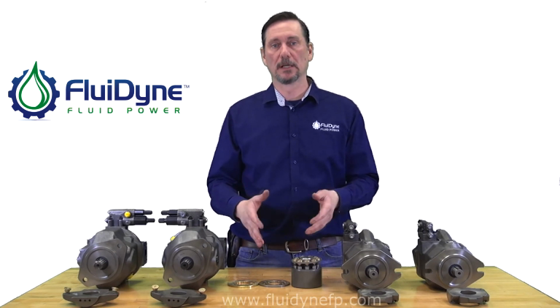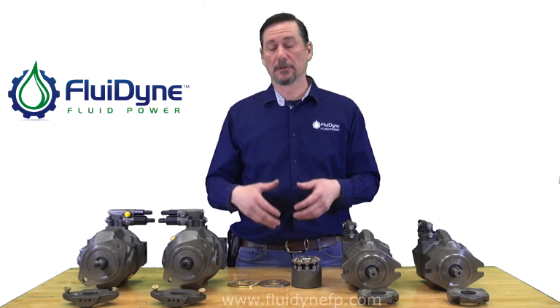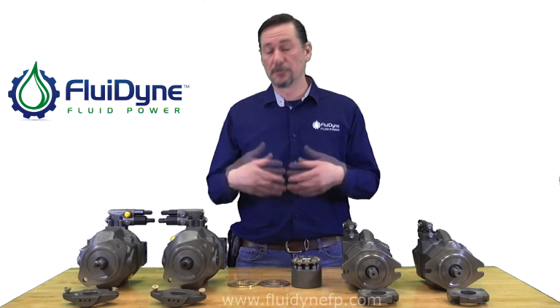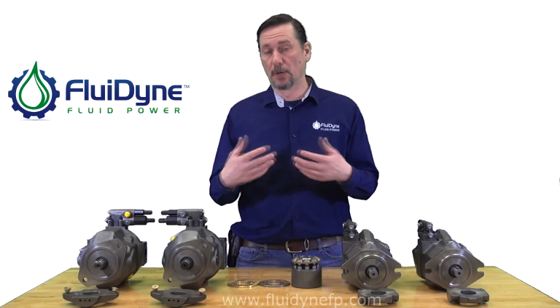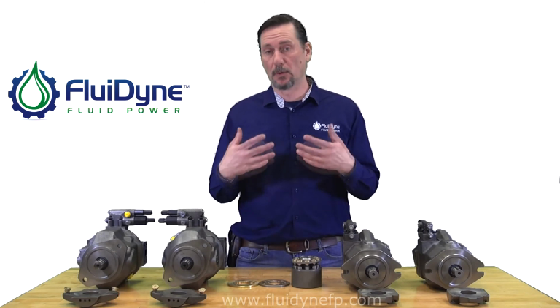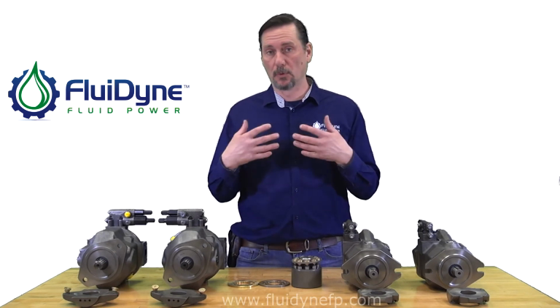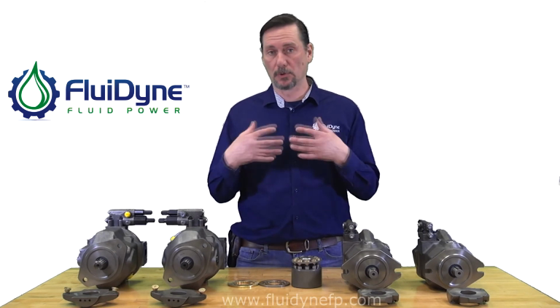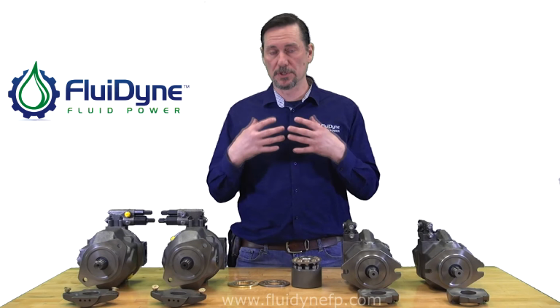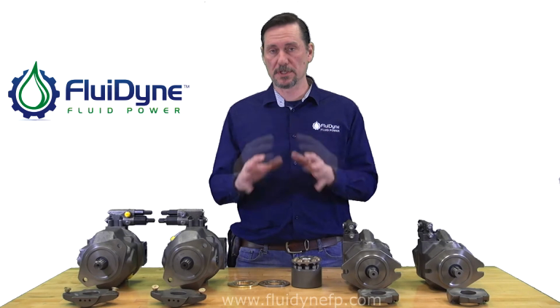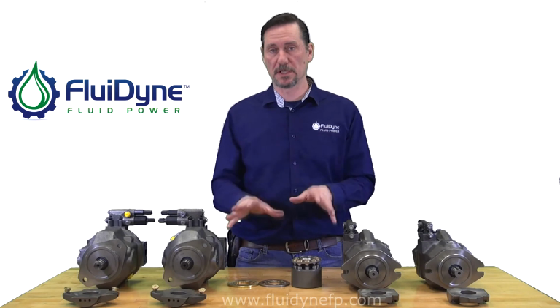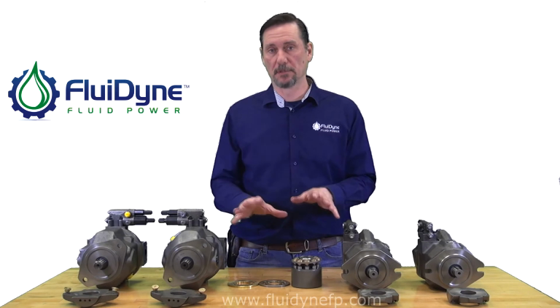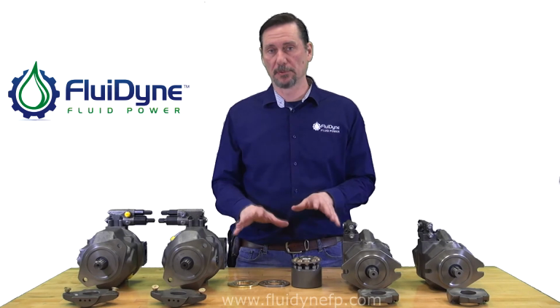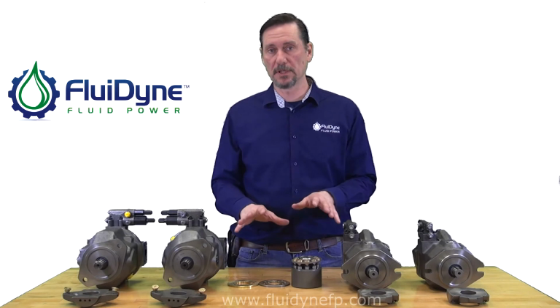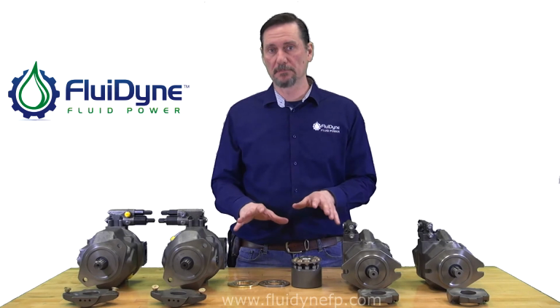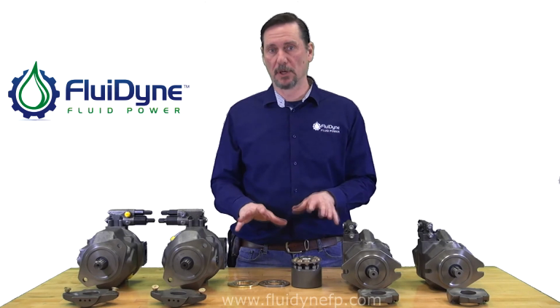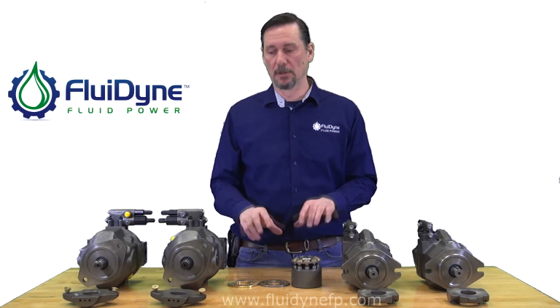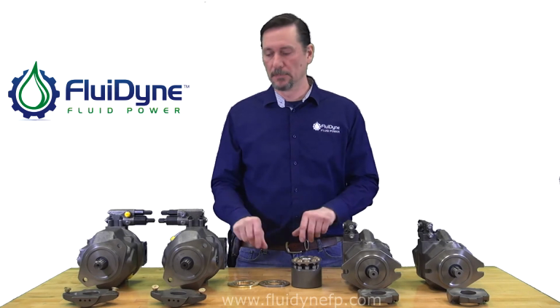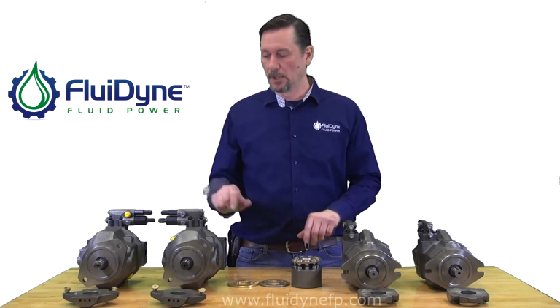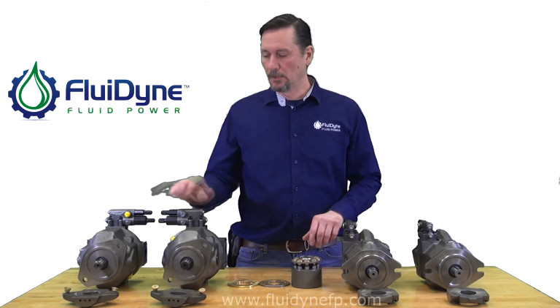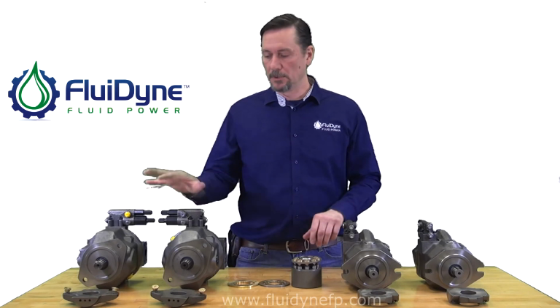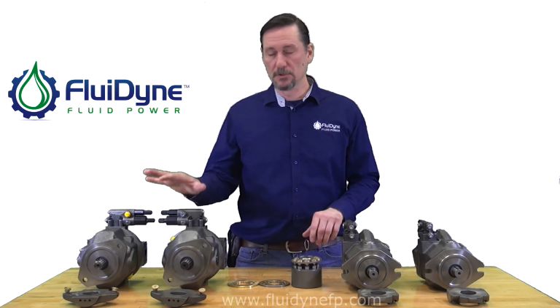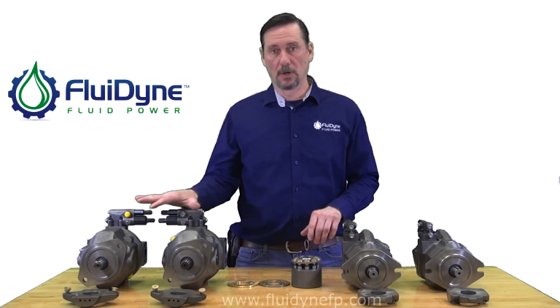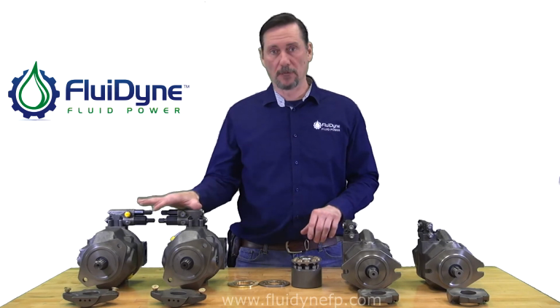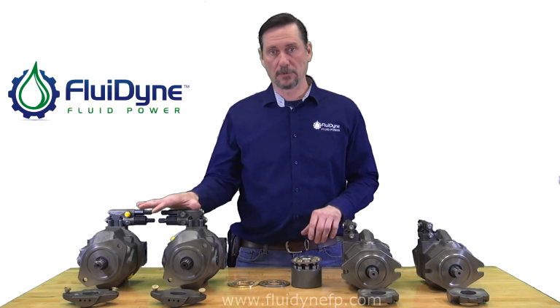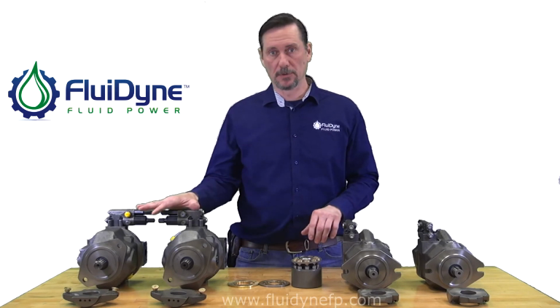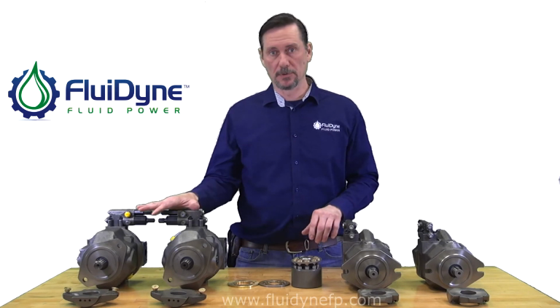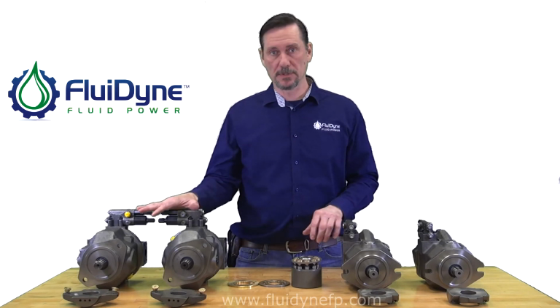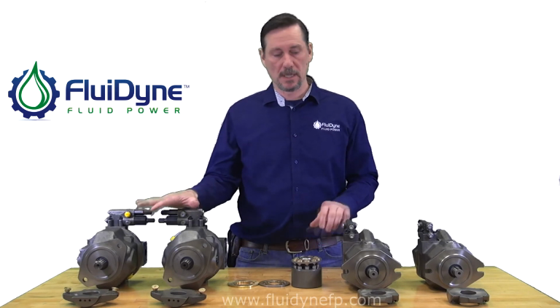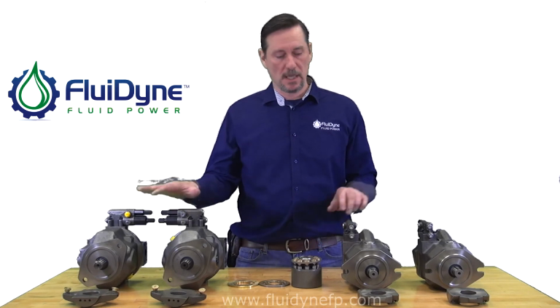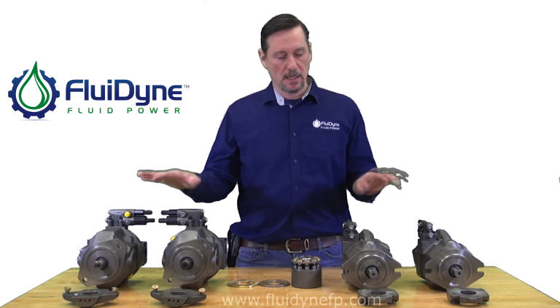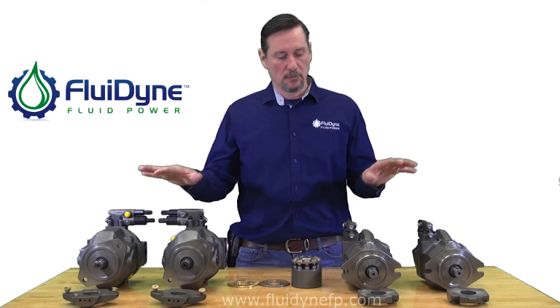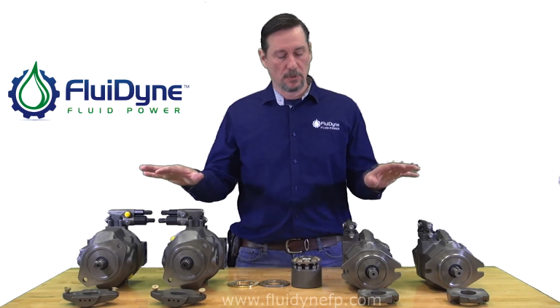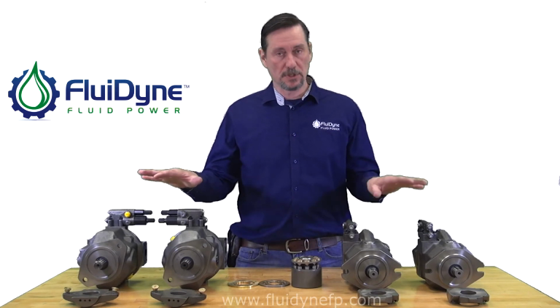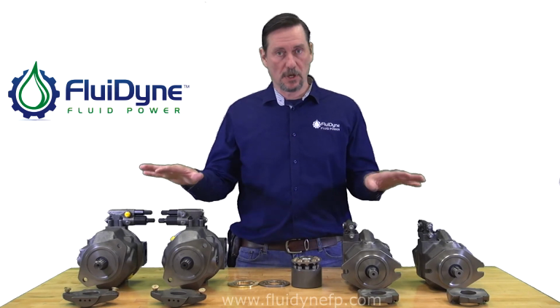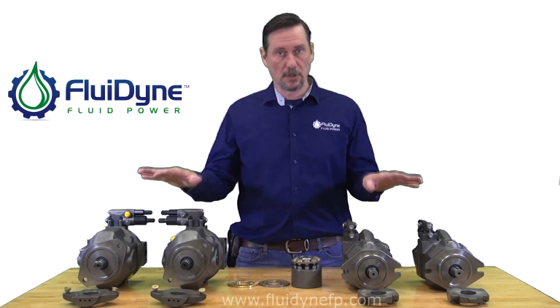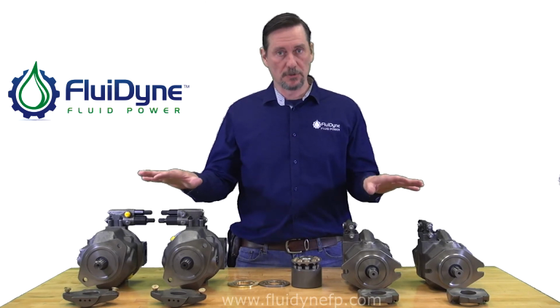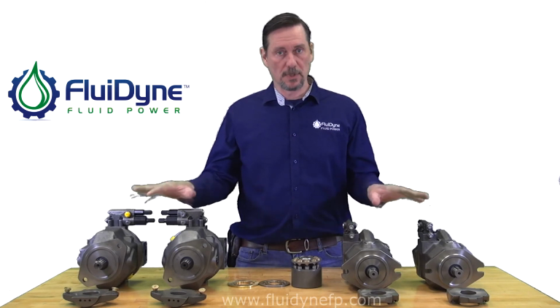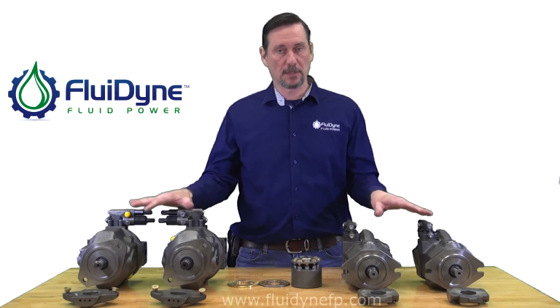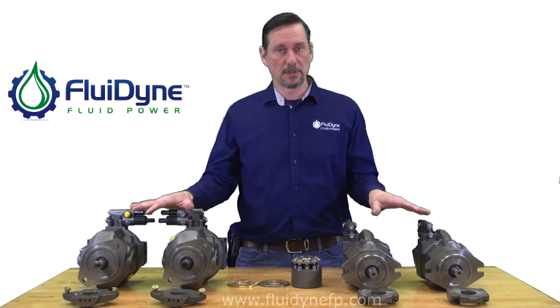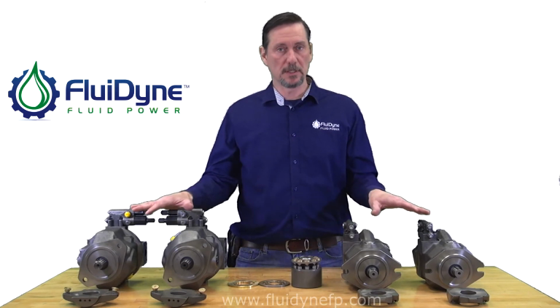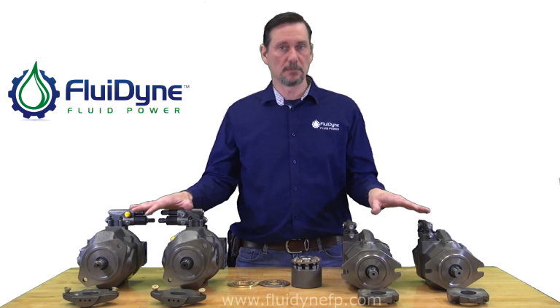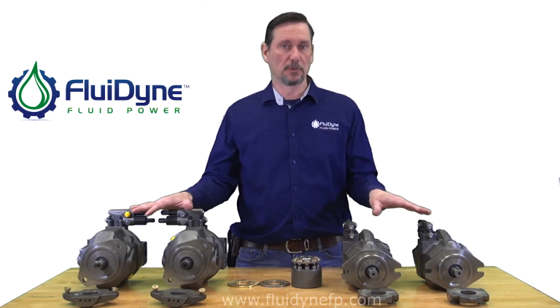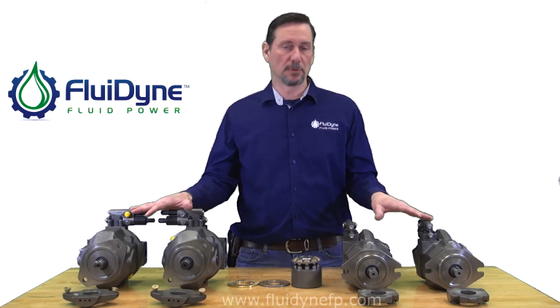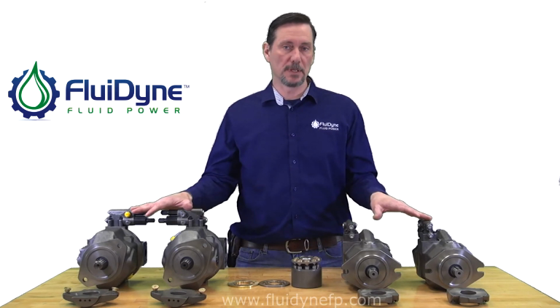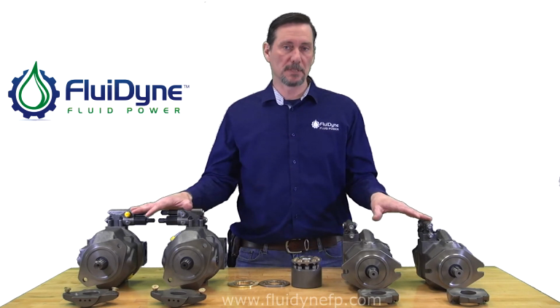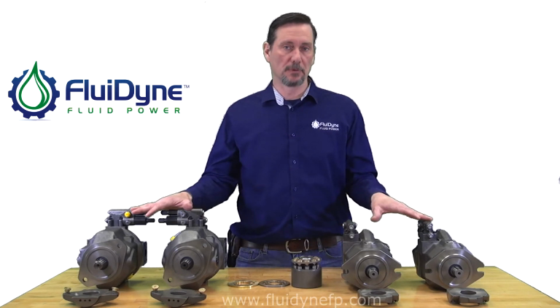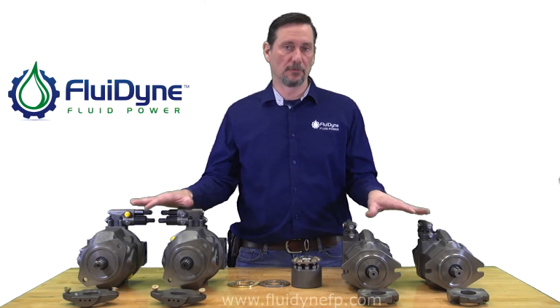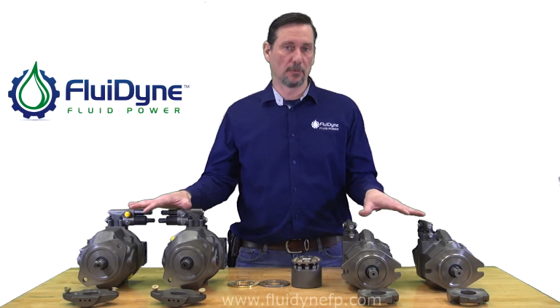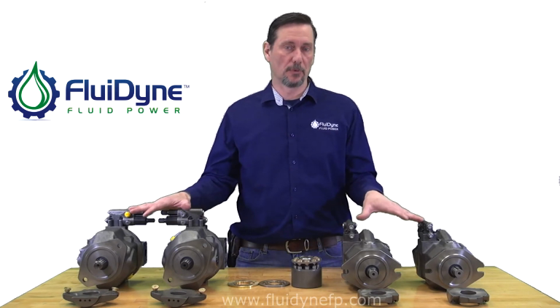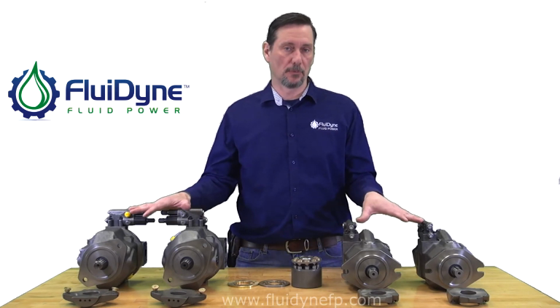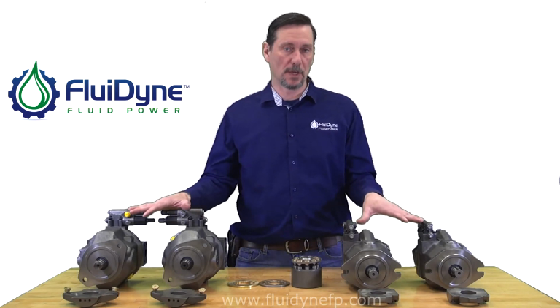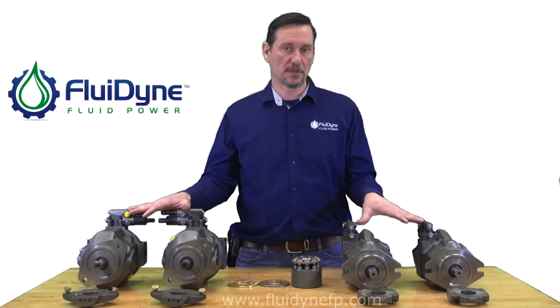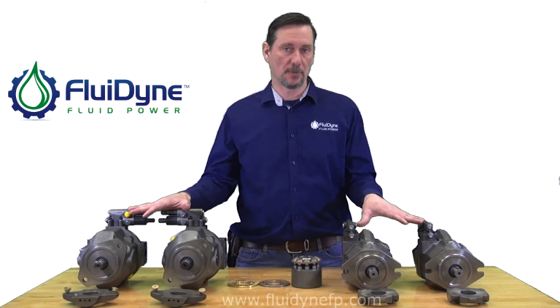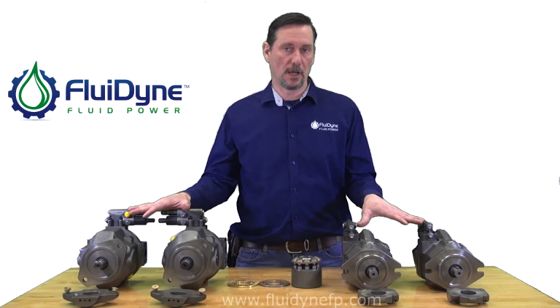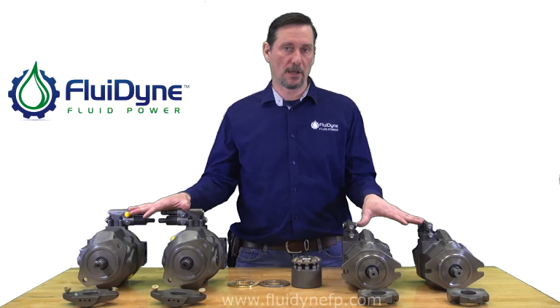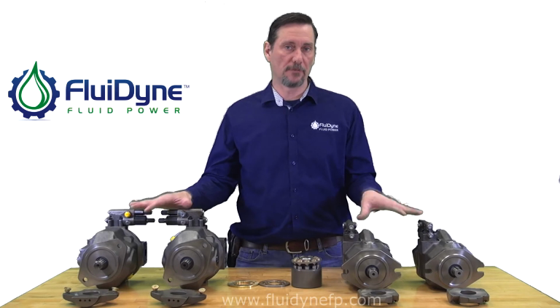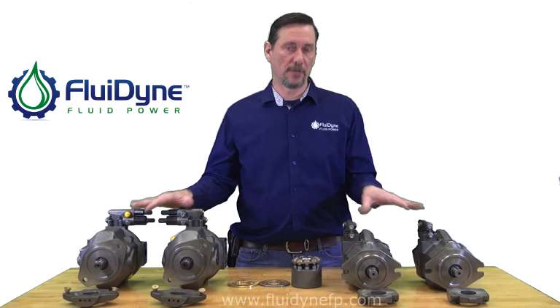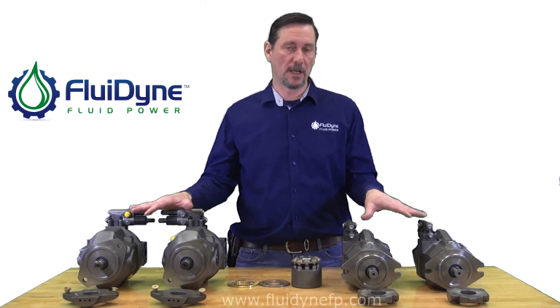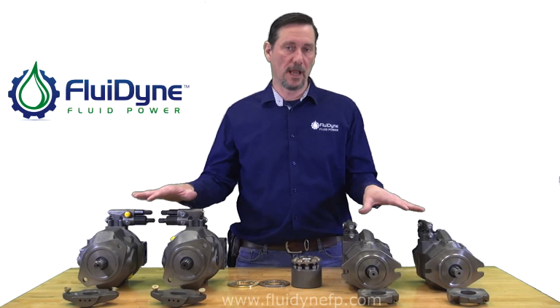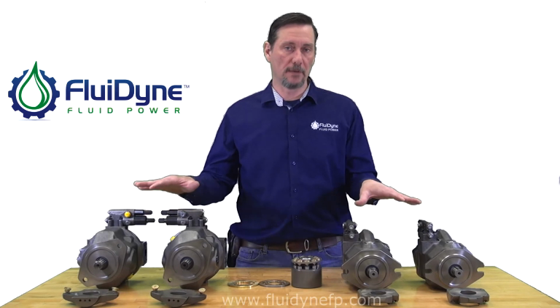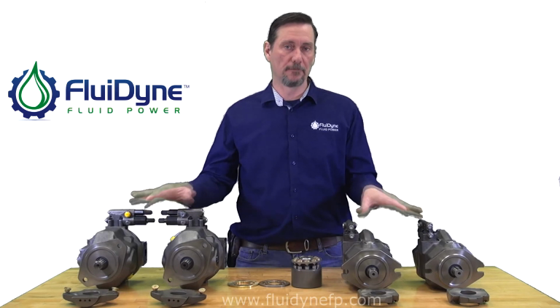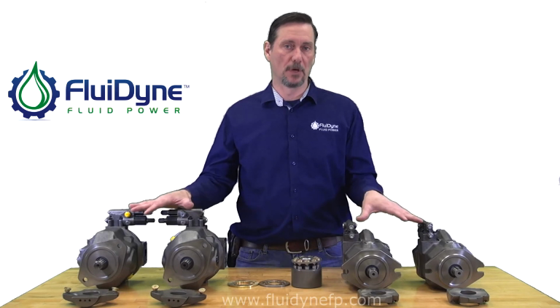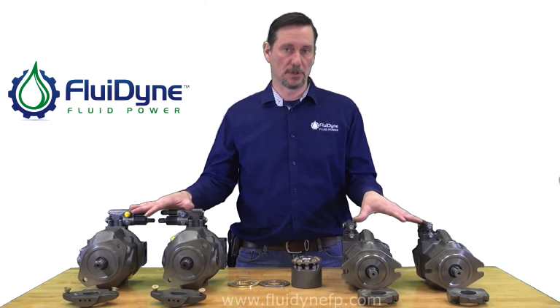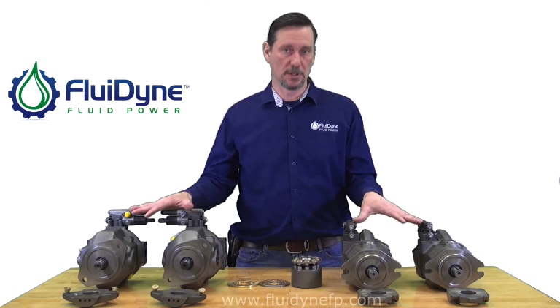If you want to order just a complete pump, we do offer those, which are directly replaceable for the Rexroth fit and function.